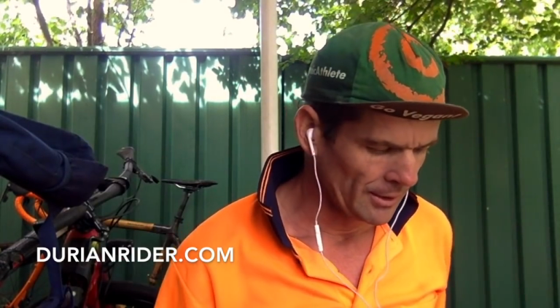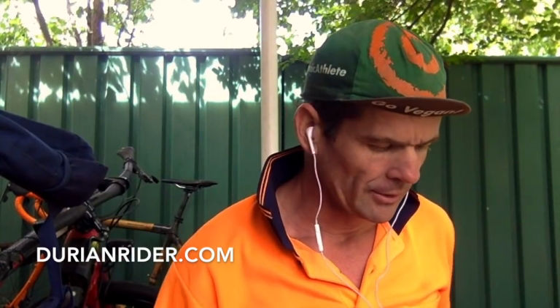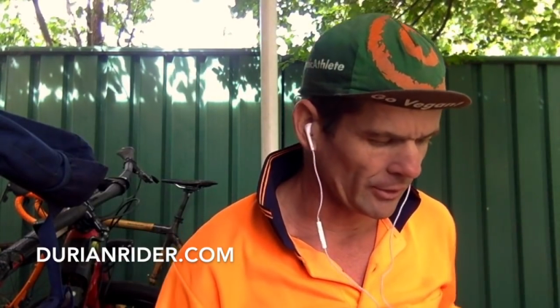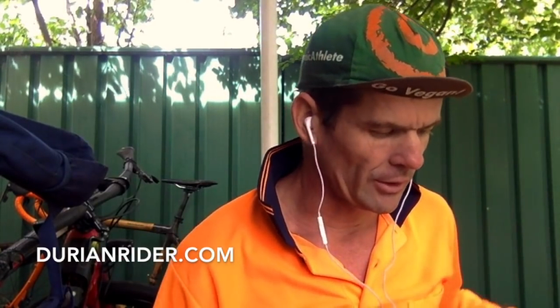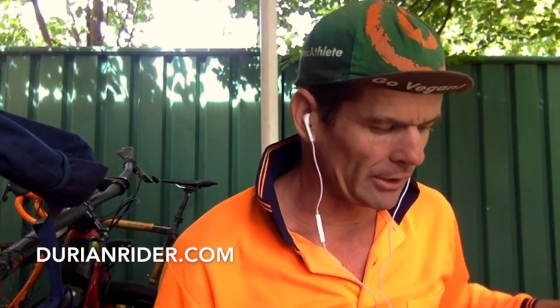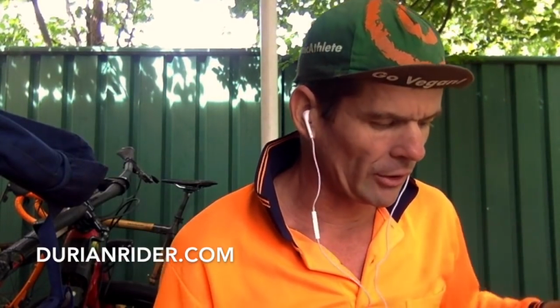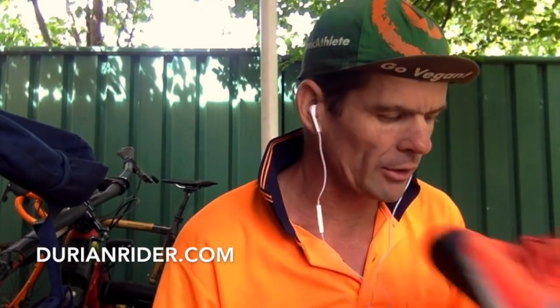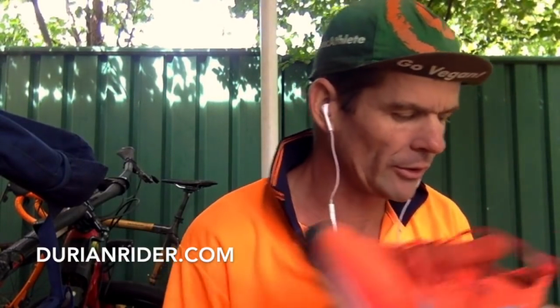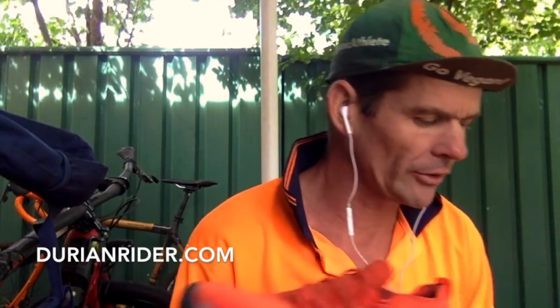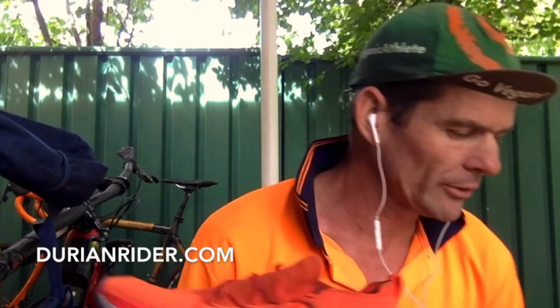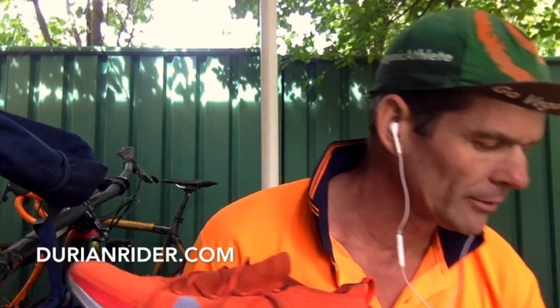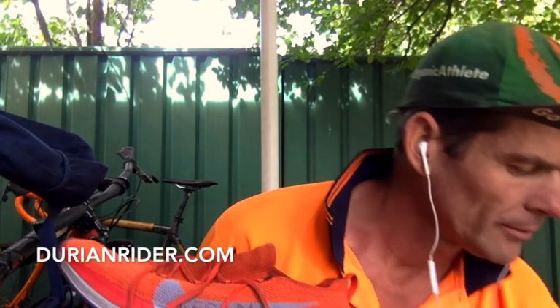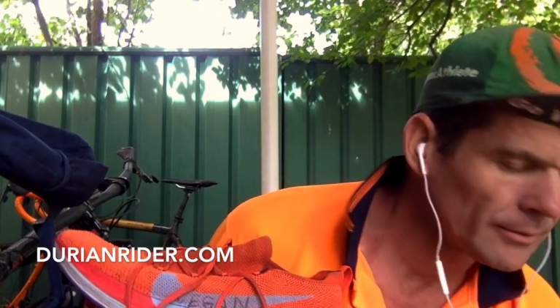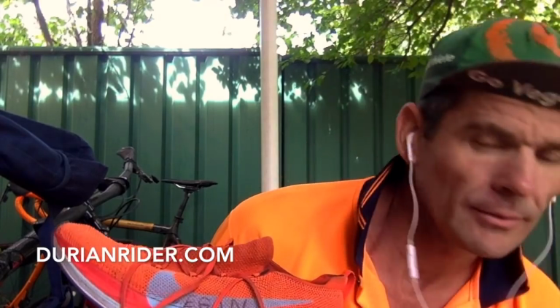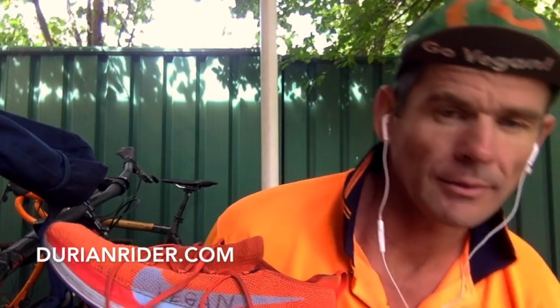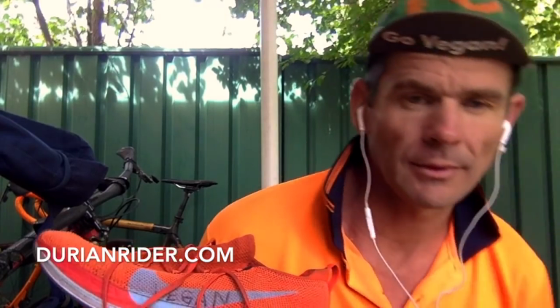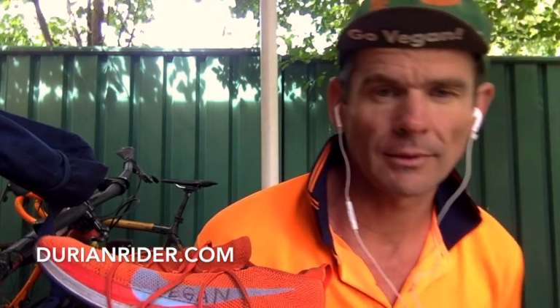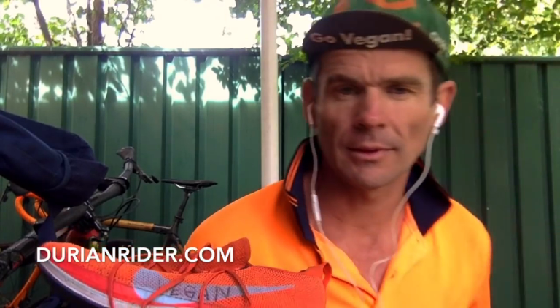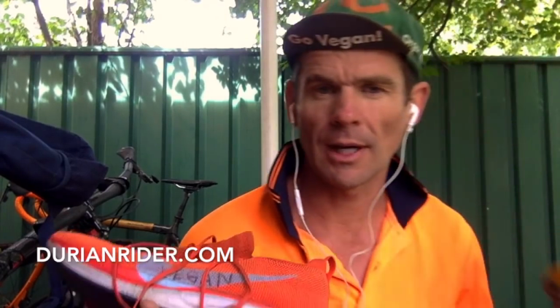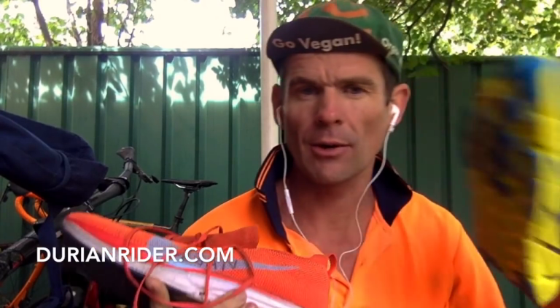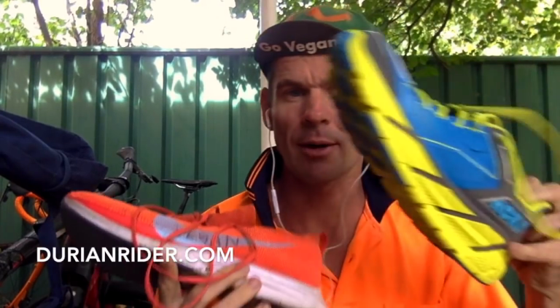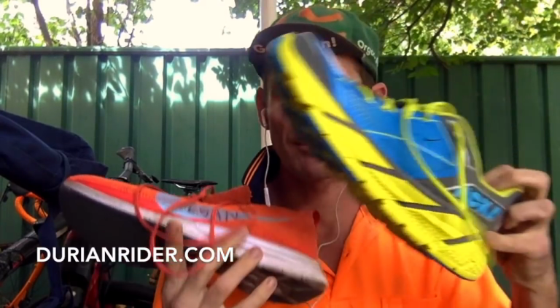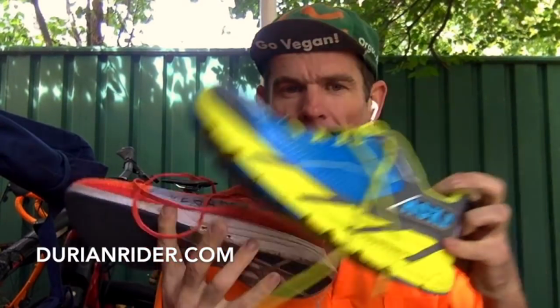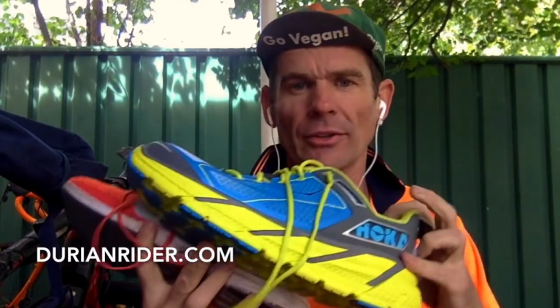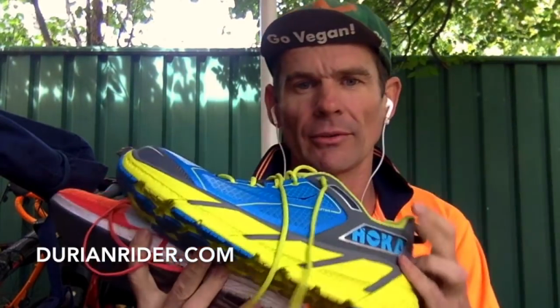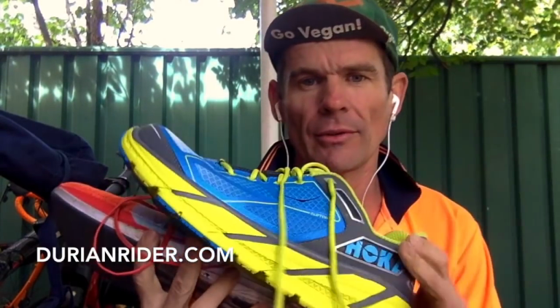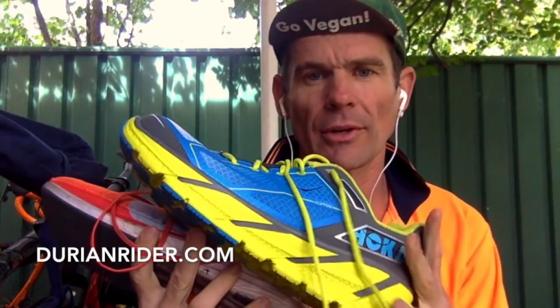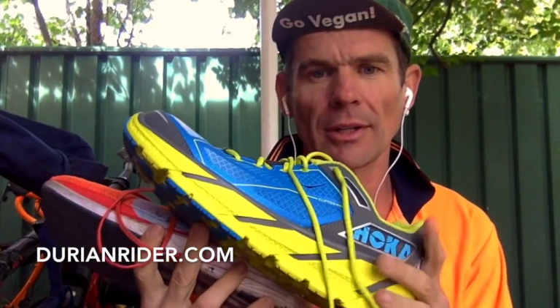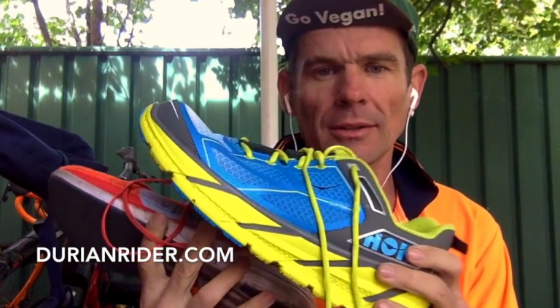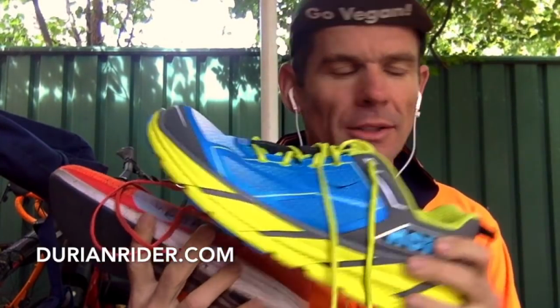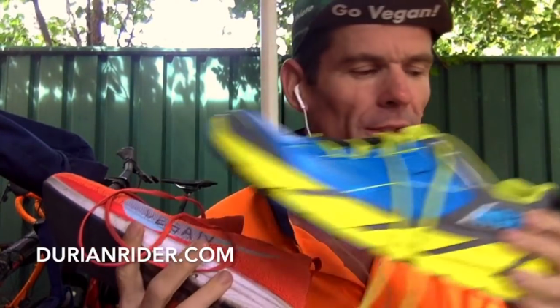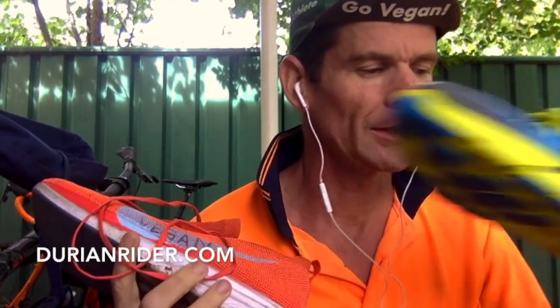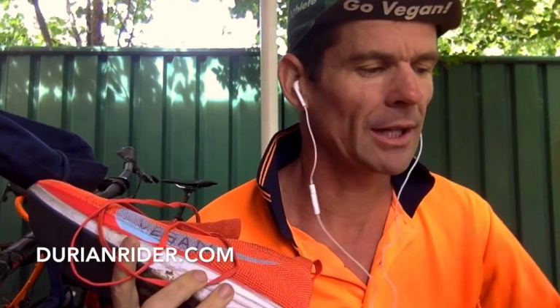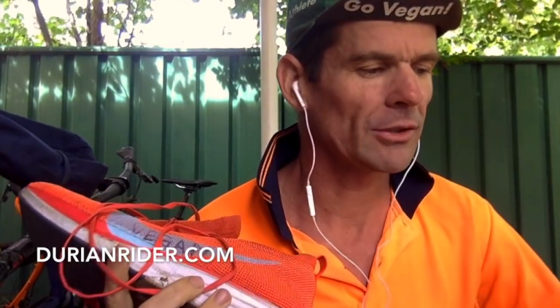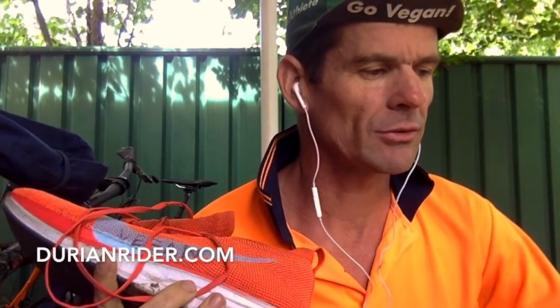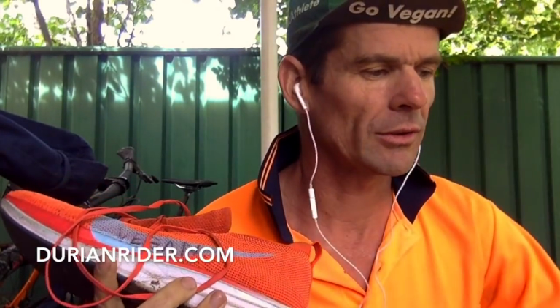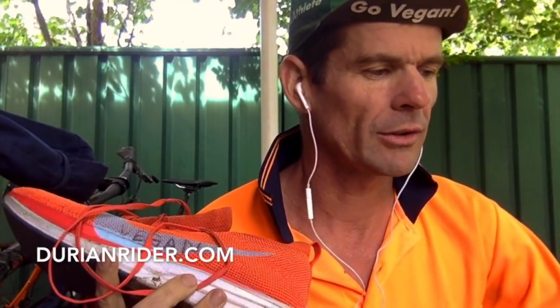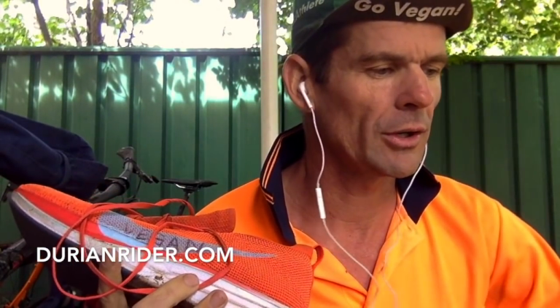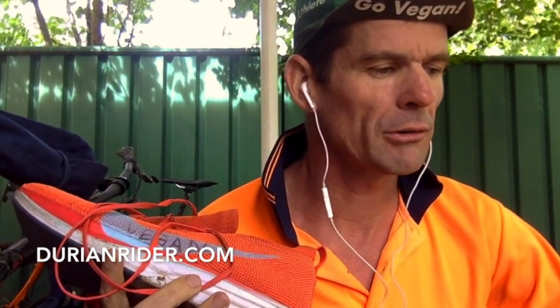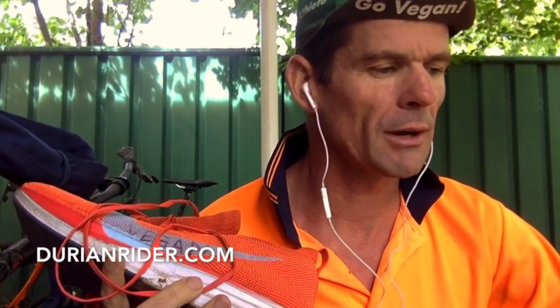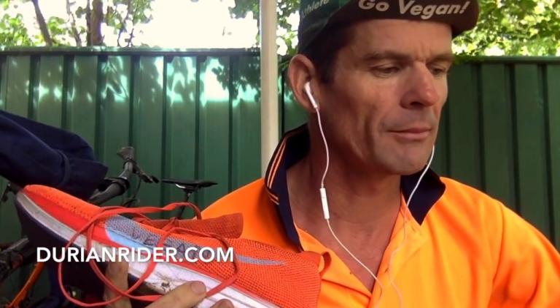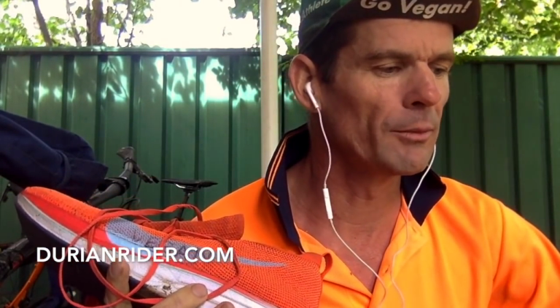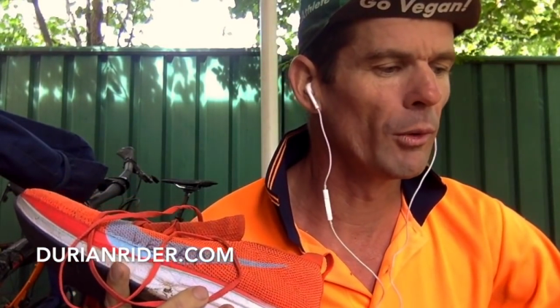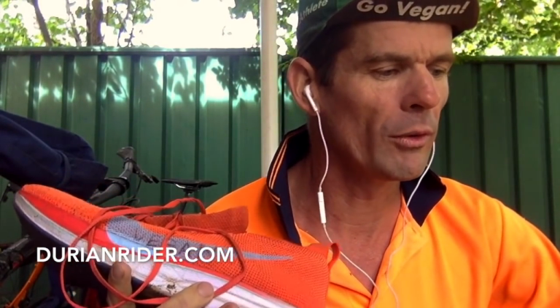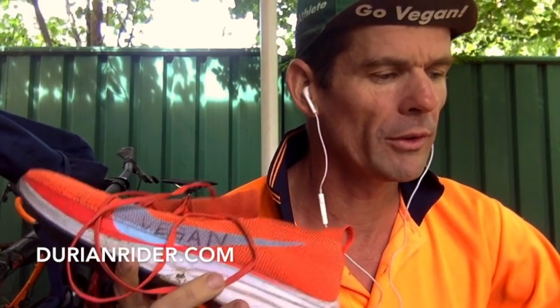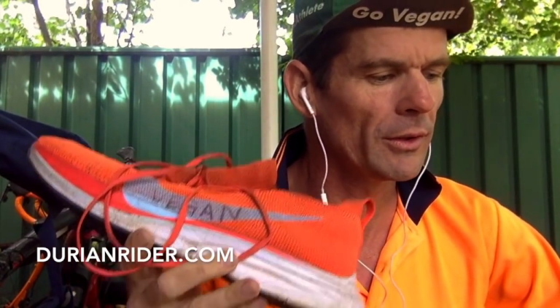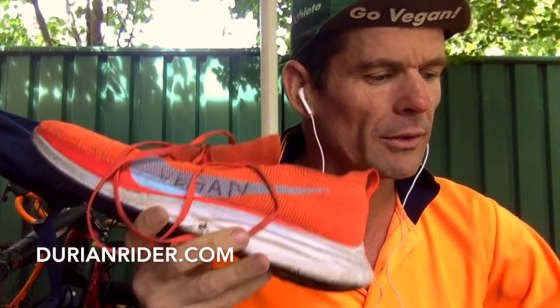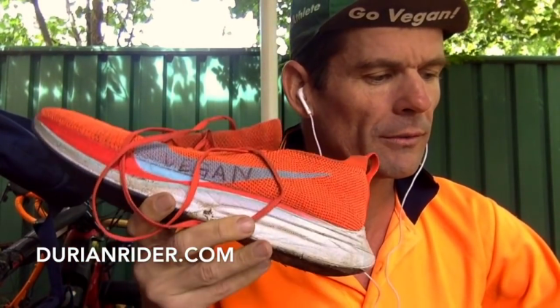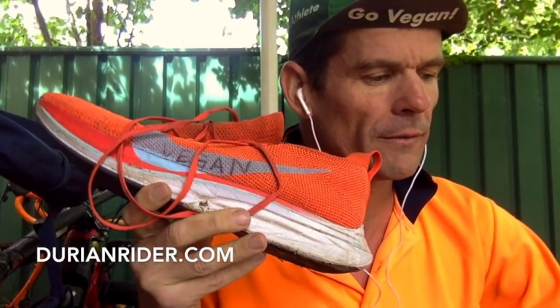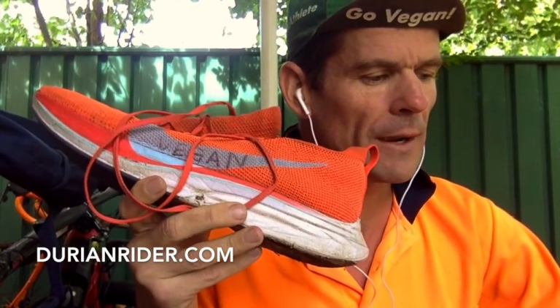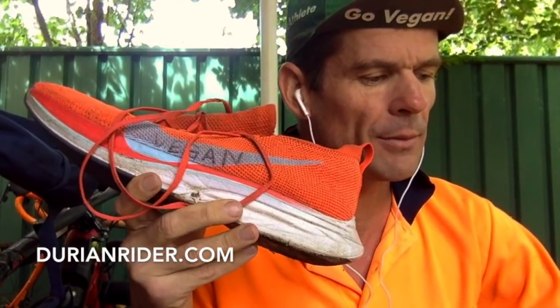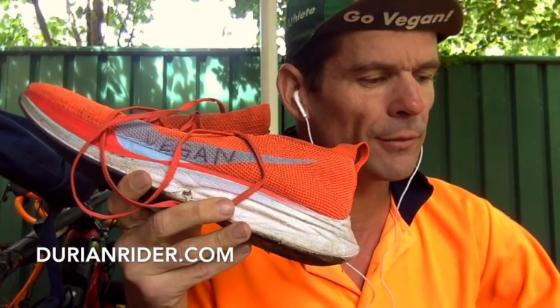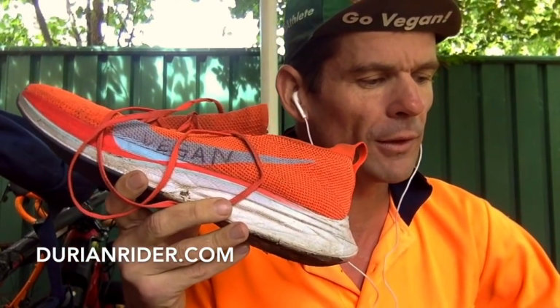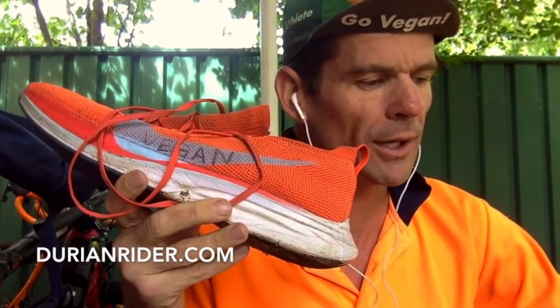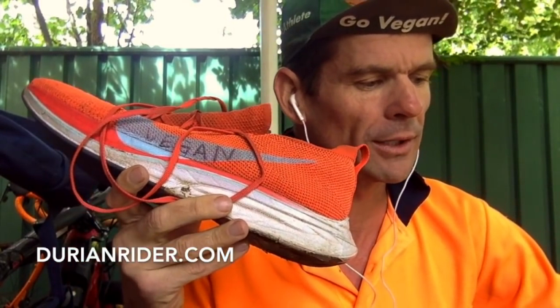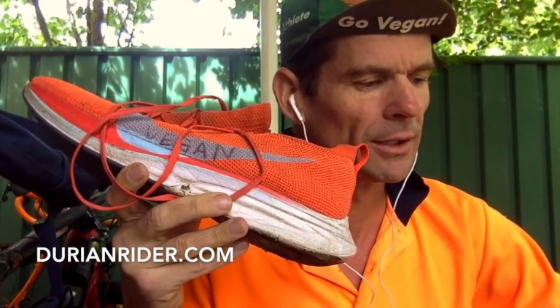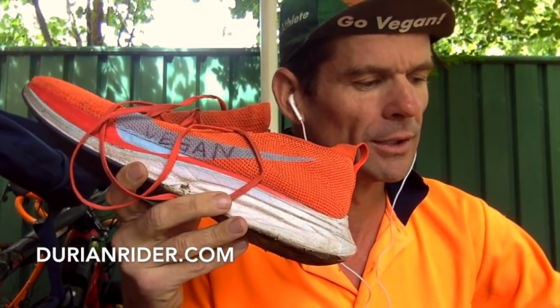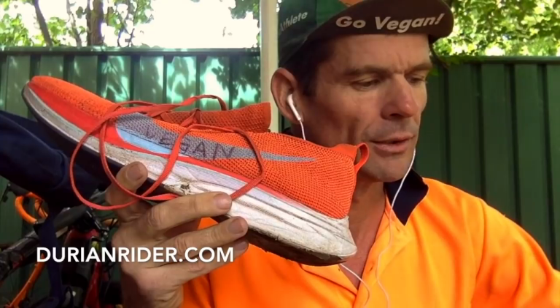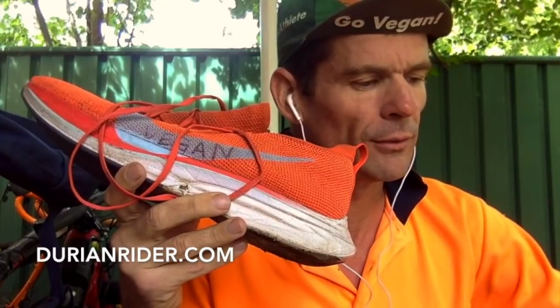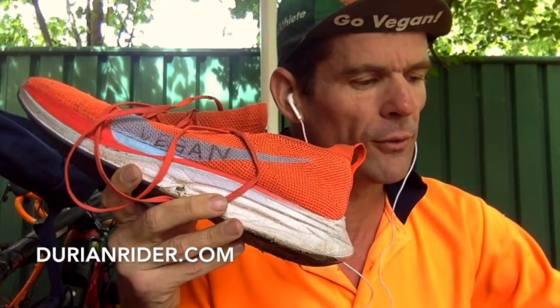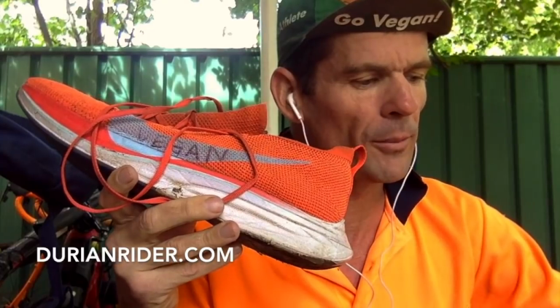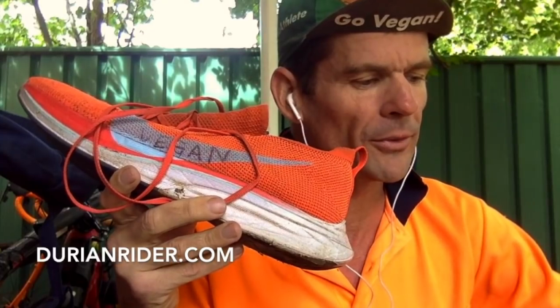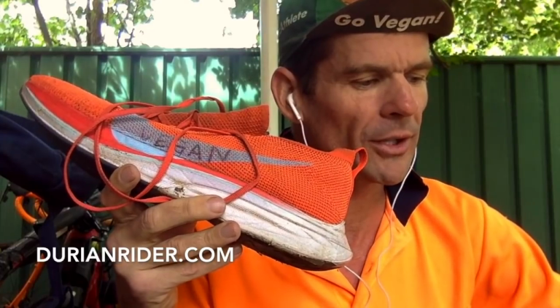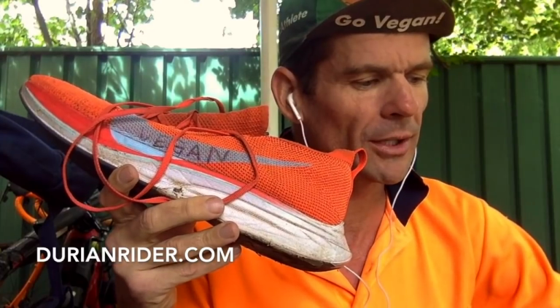So these Hokas are quite impressive — they're only an extra 30-35 grams more than the Vaporfly 4%.